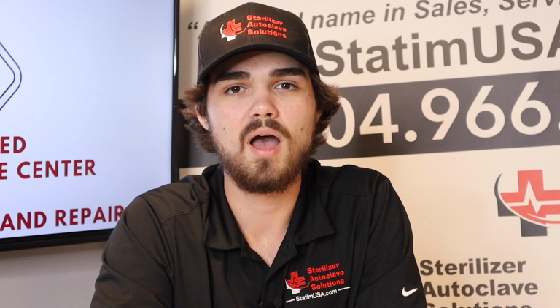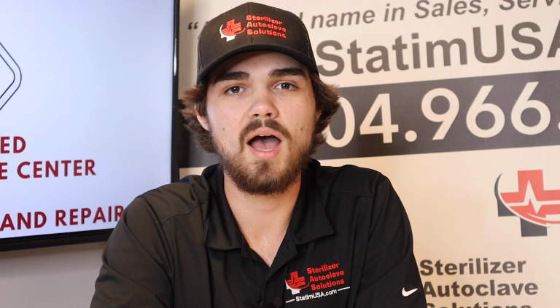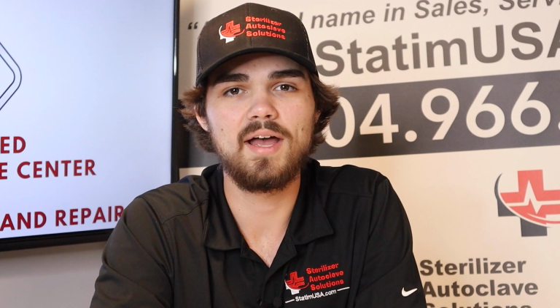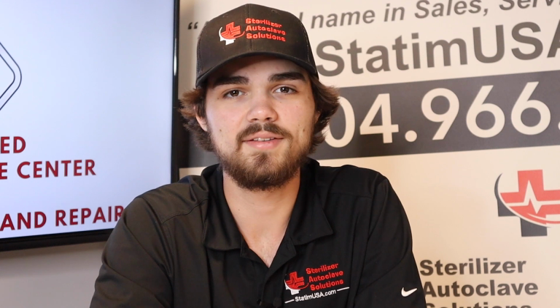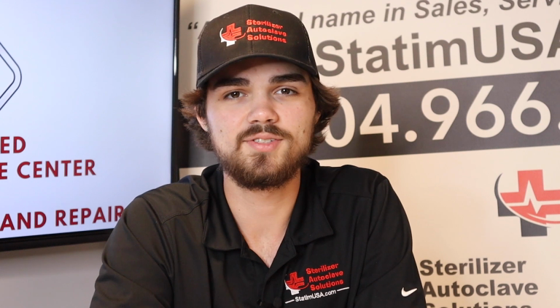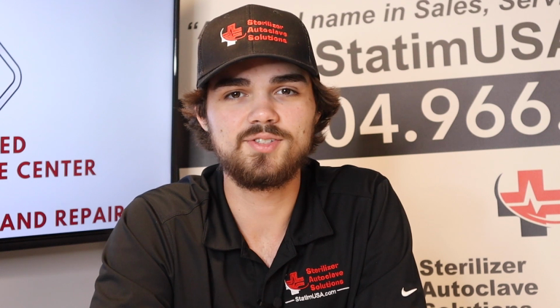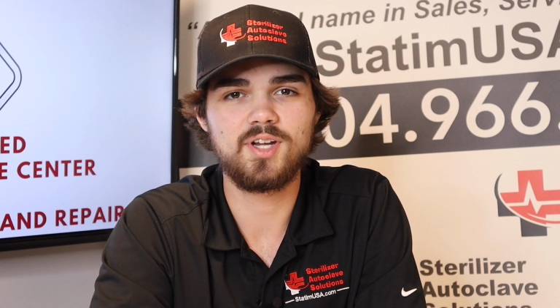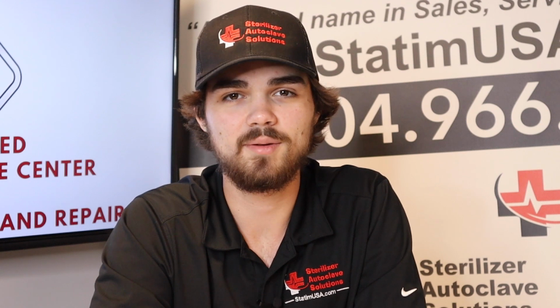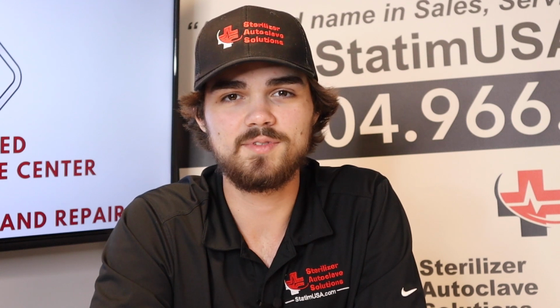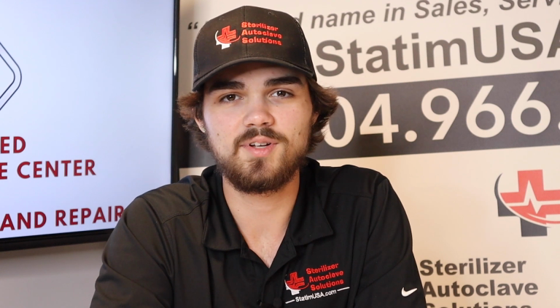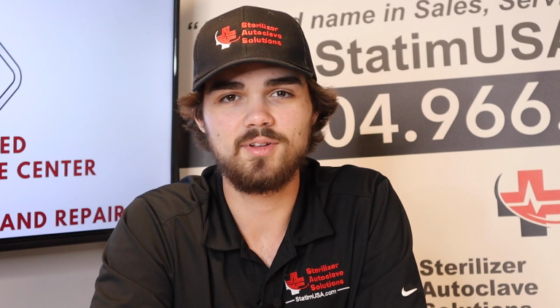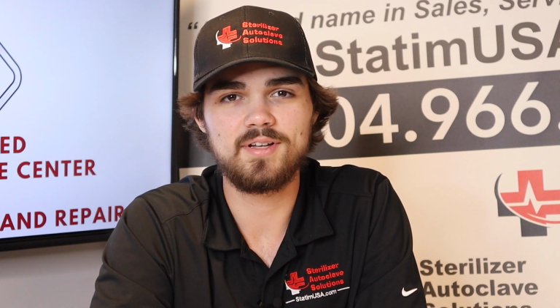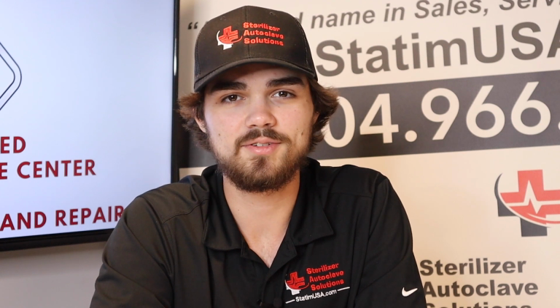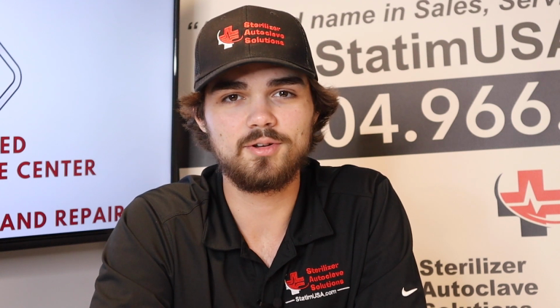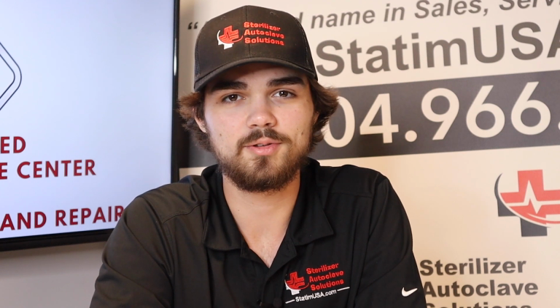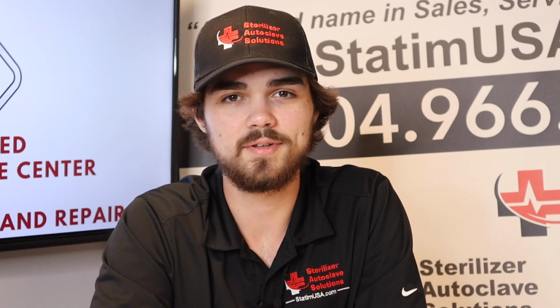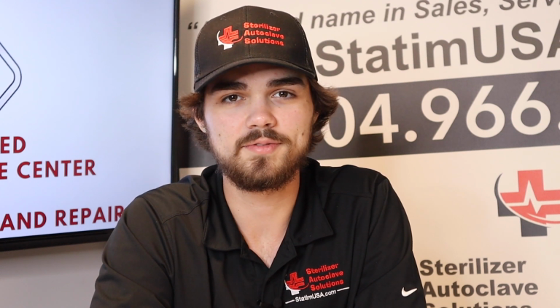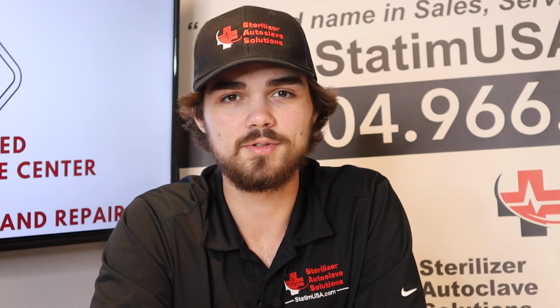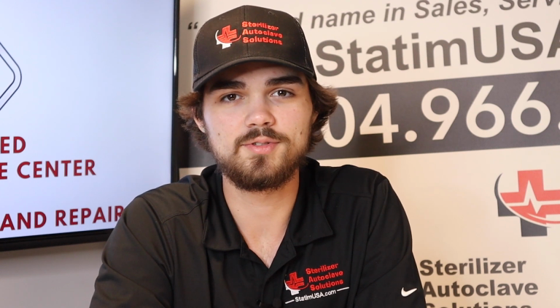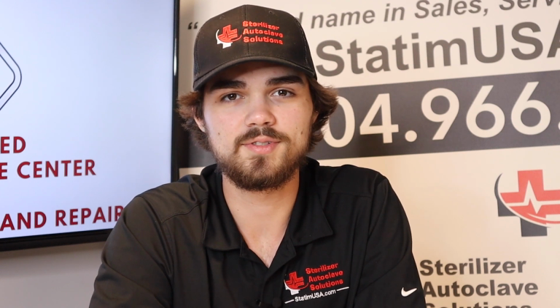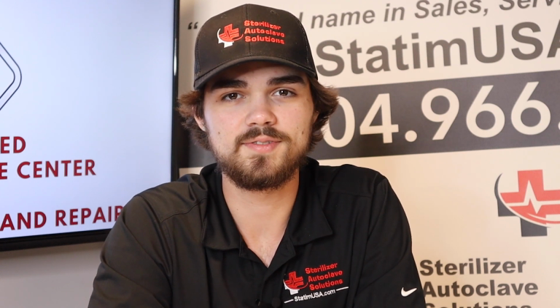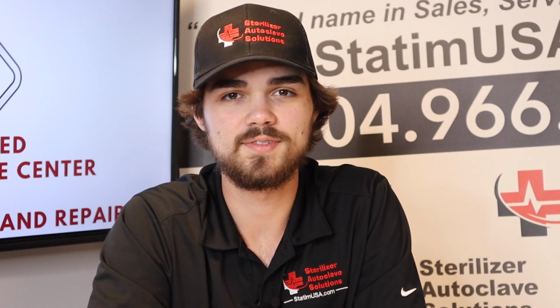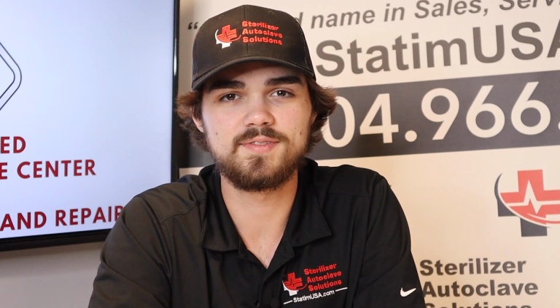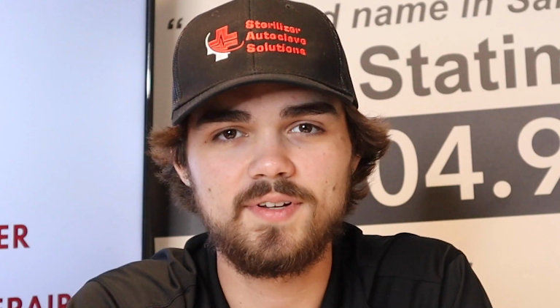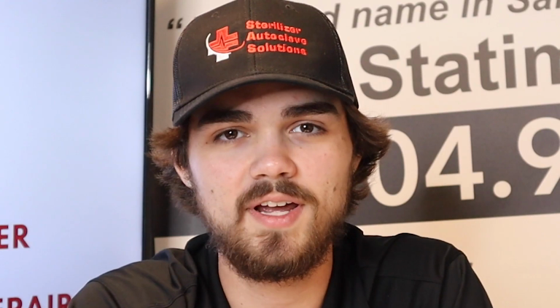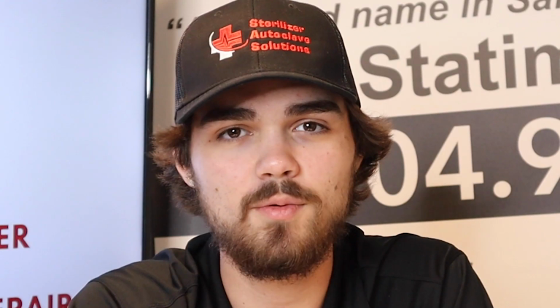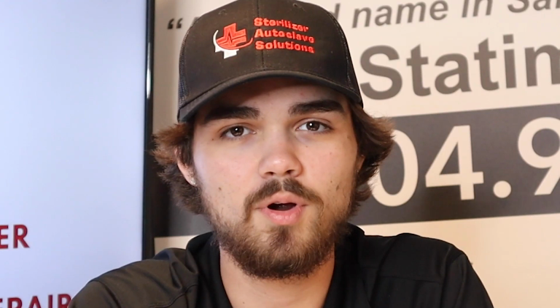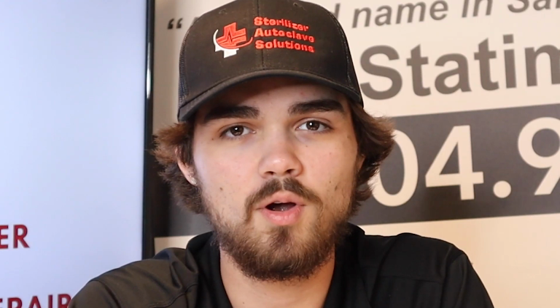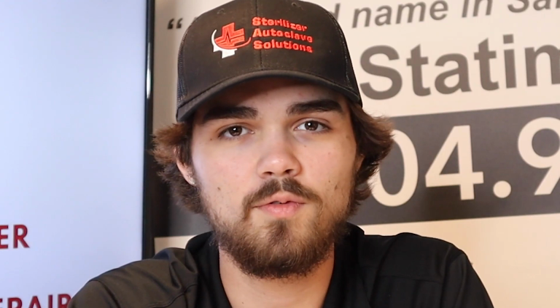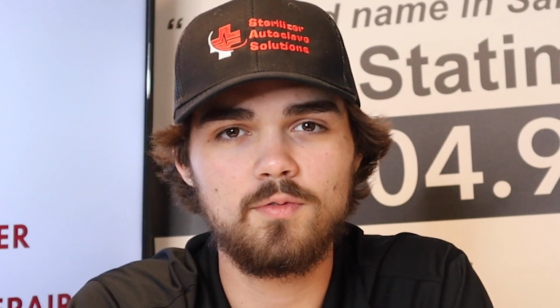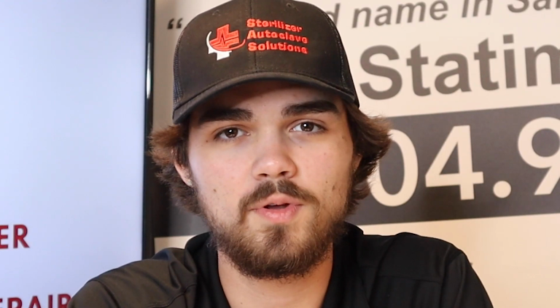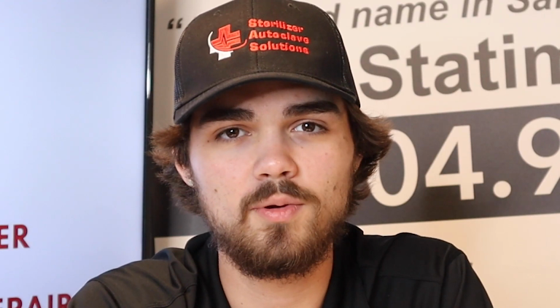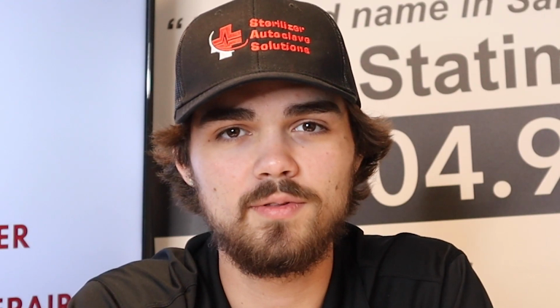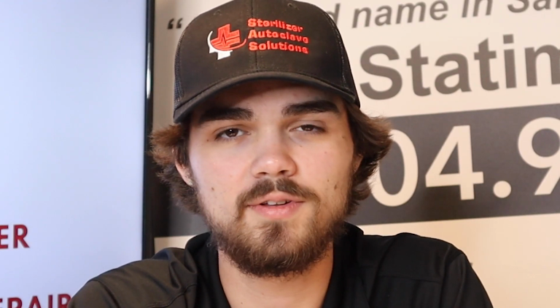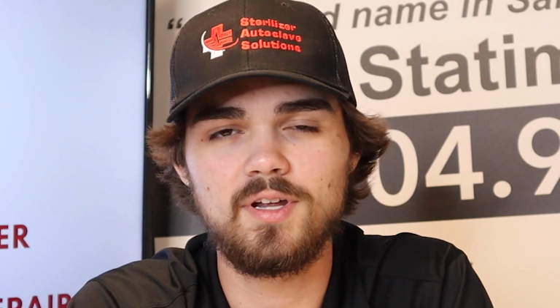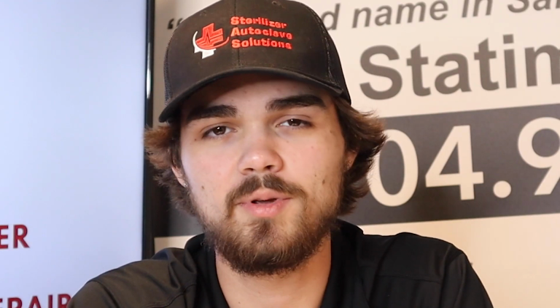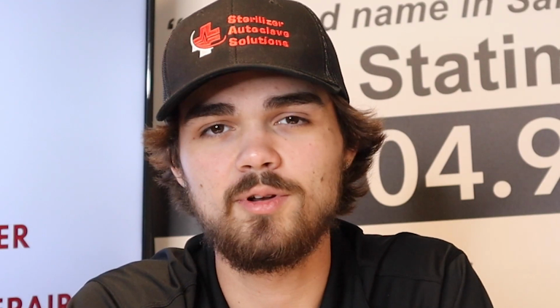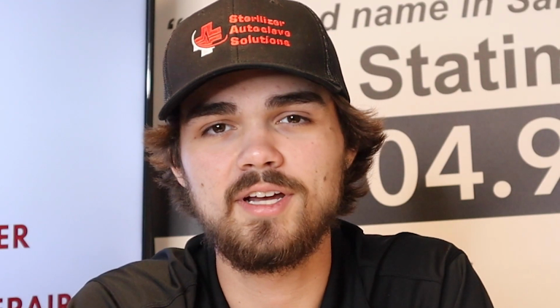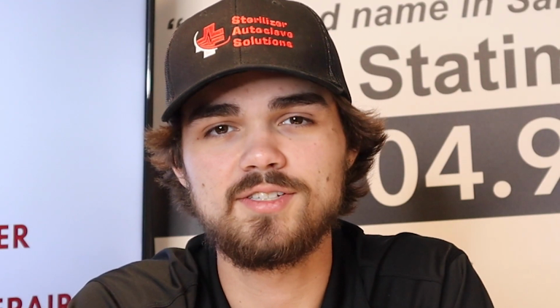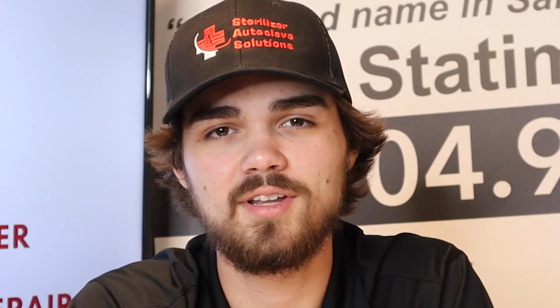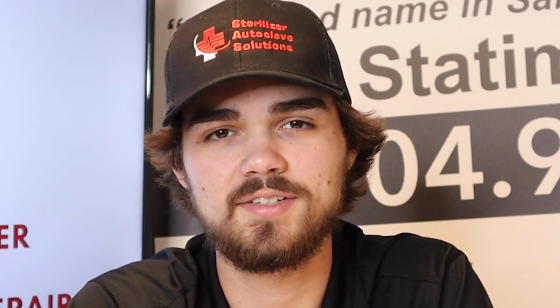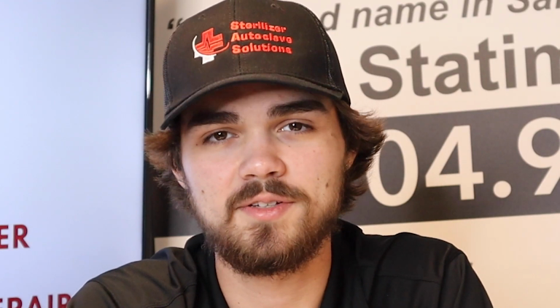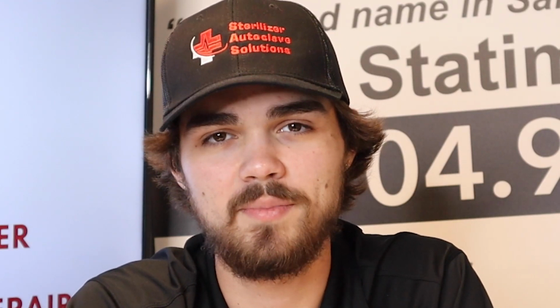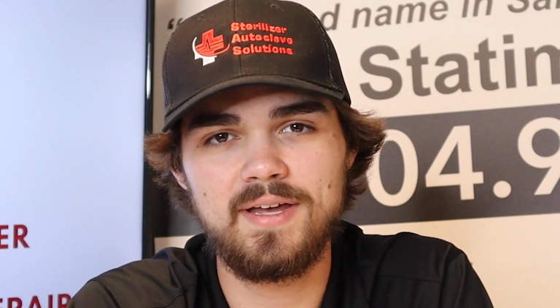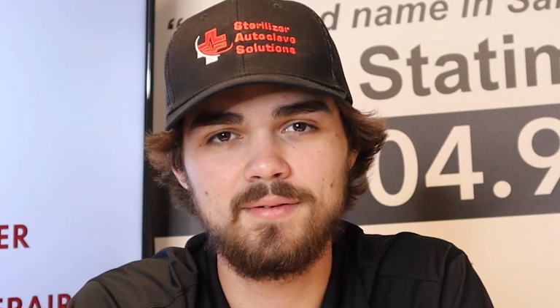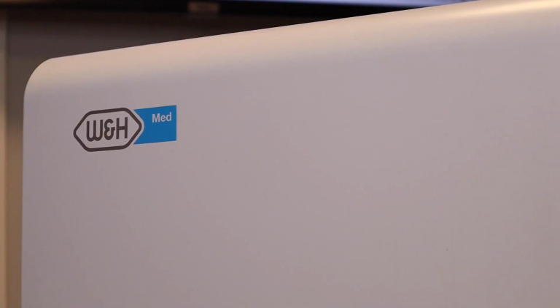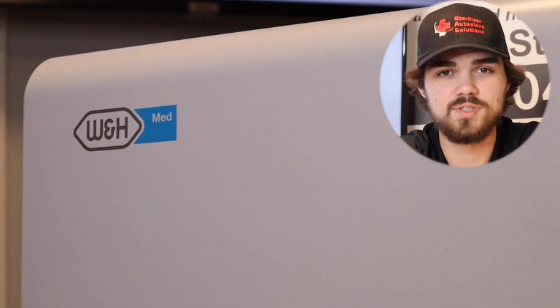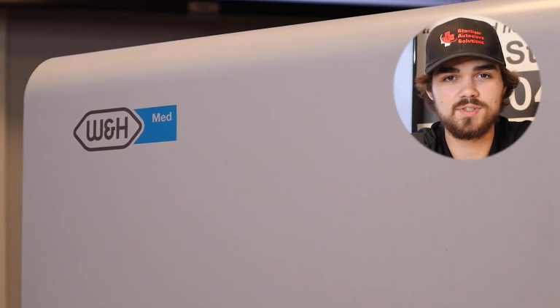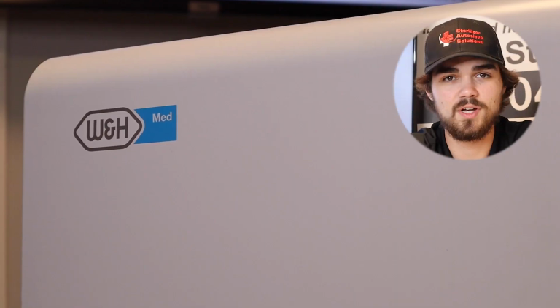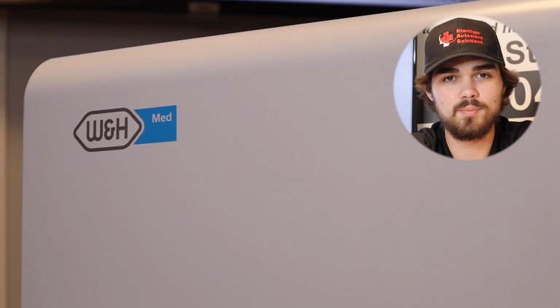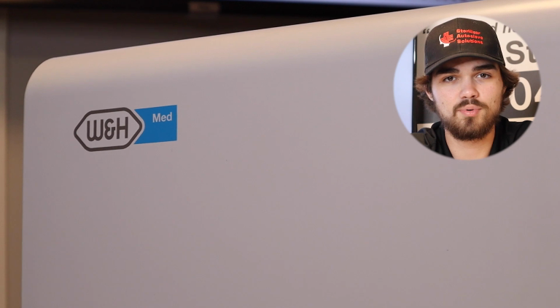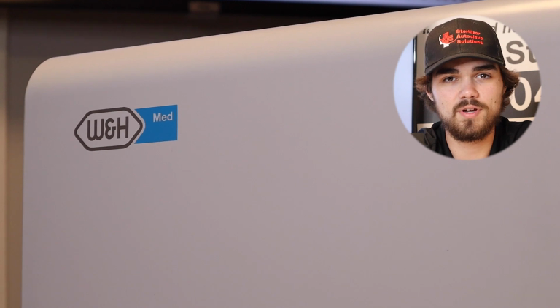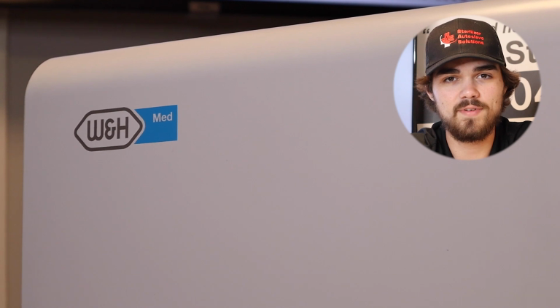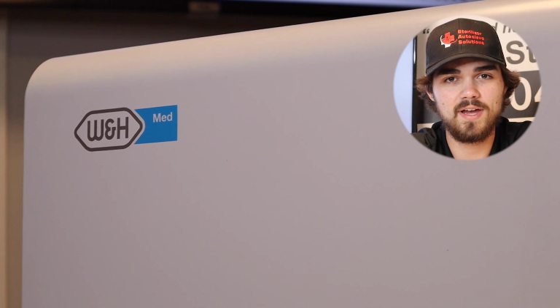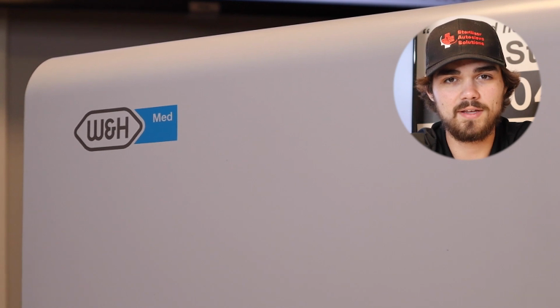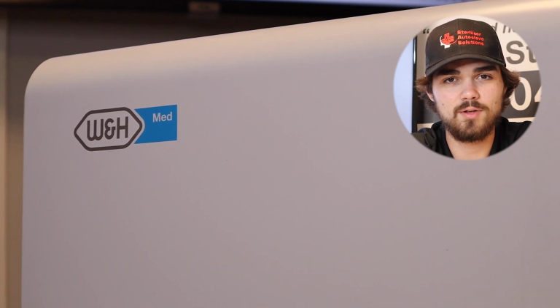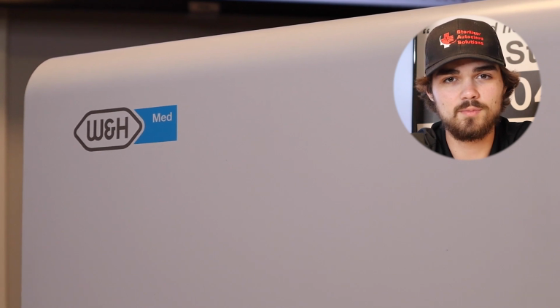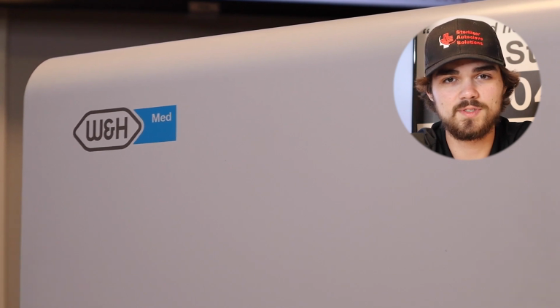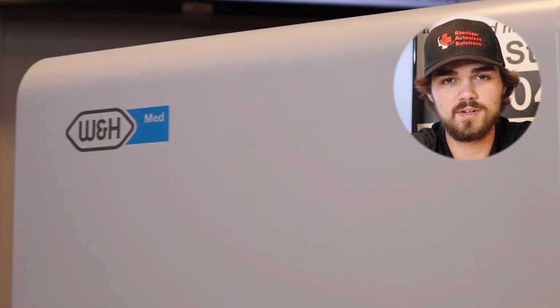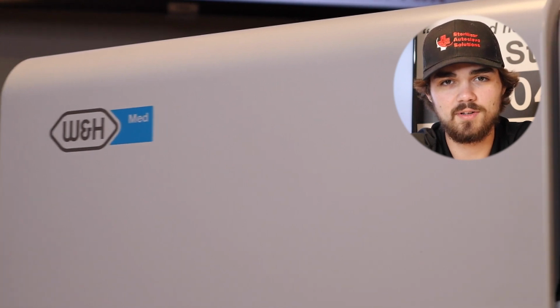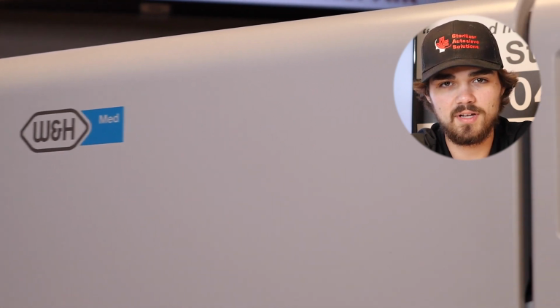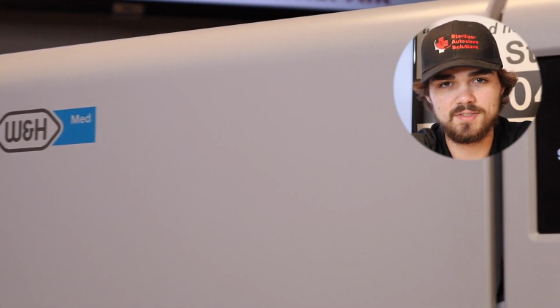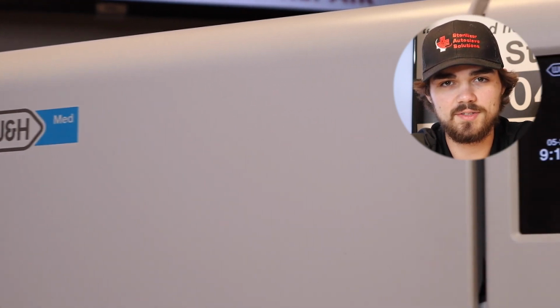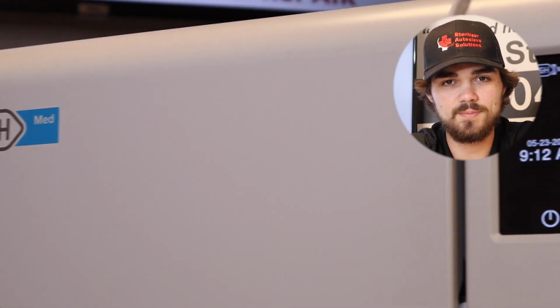Hi, this is Jacob with Sterilizer Autoclave Solutions. Today we're overviewing the W&H LexaMed, which is a pre-vacuum sterilizer.